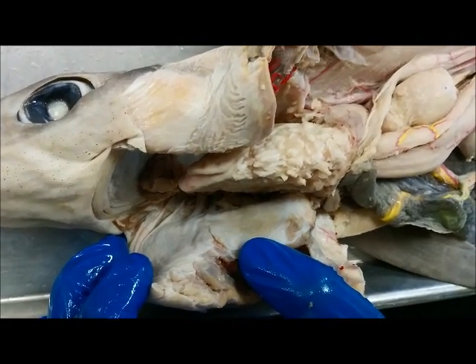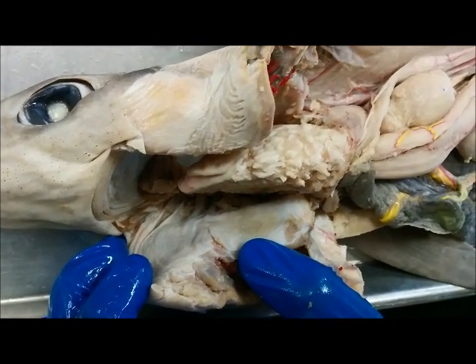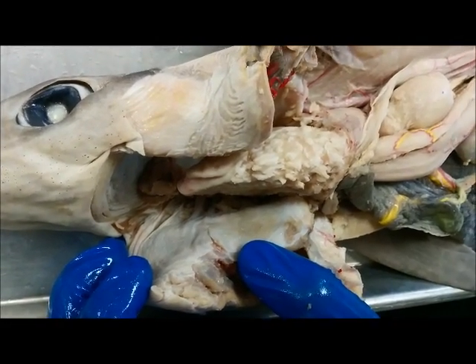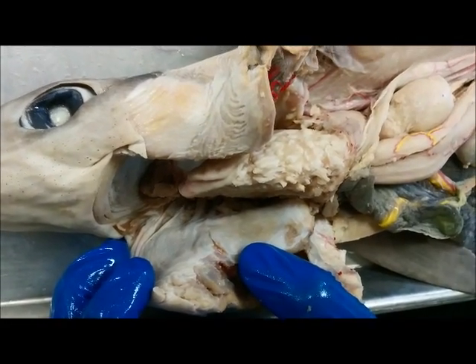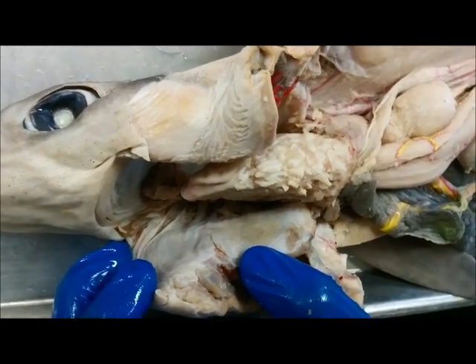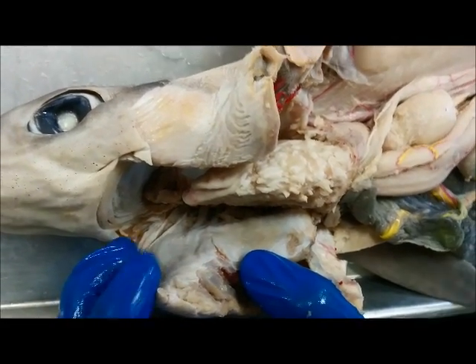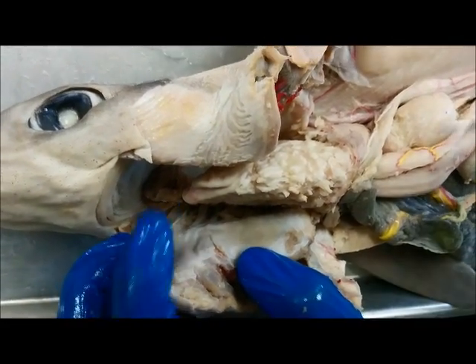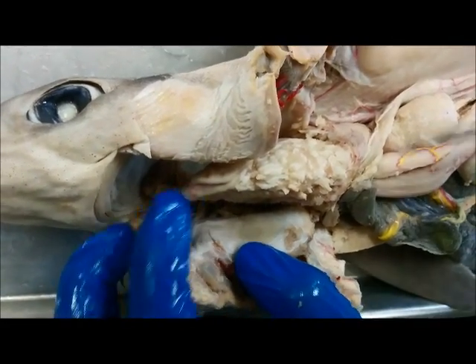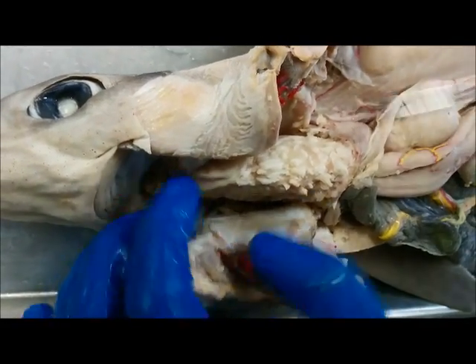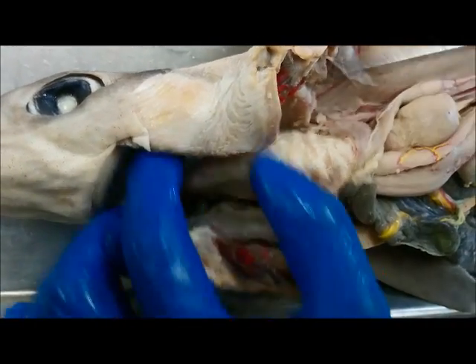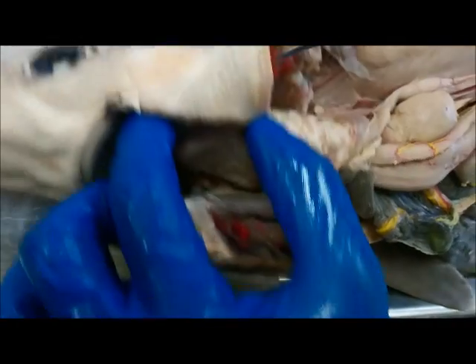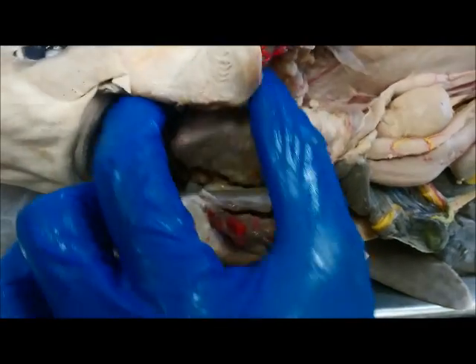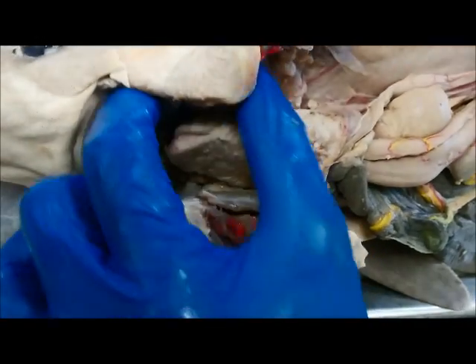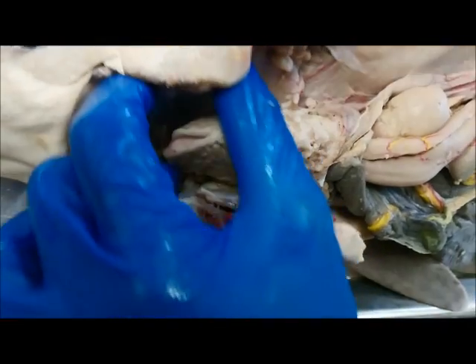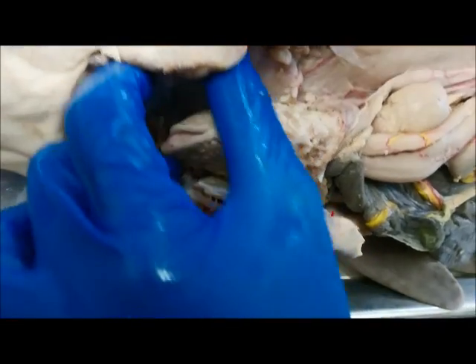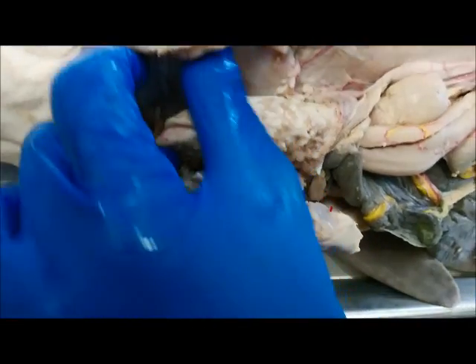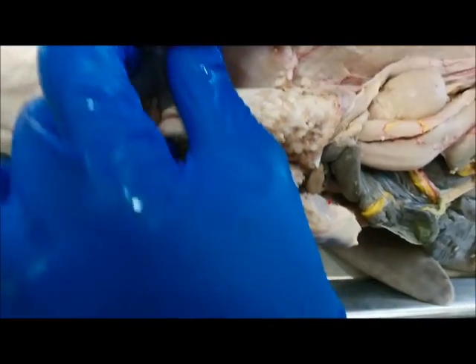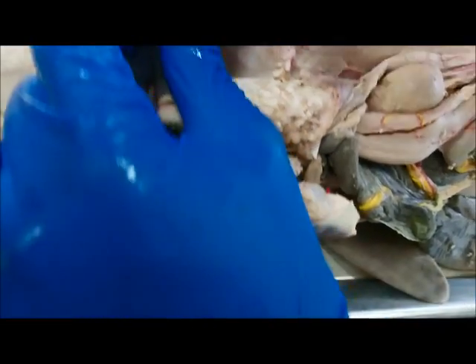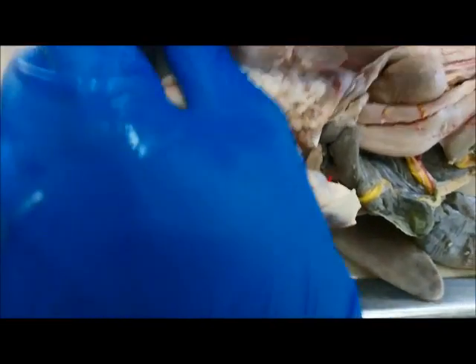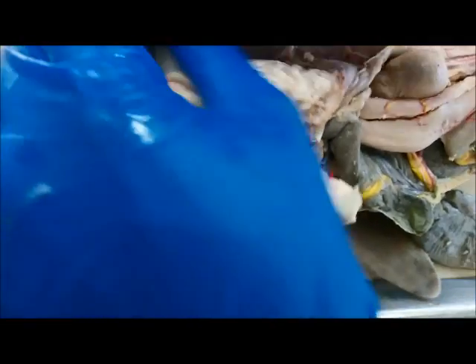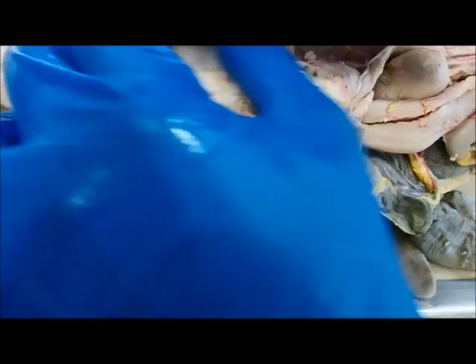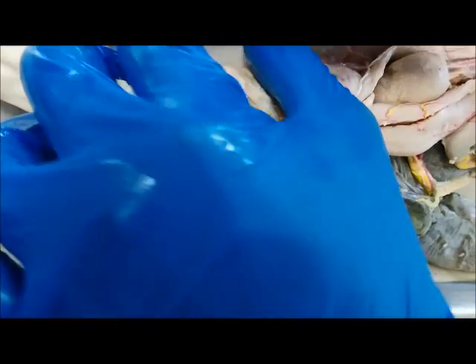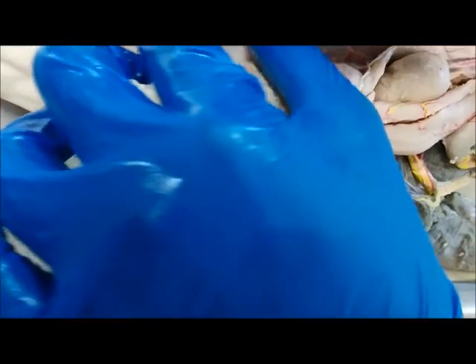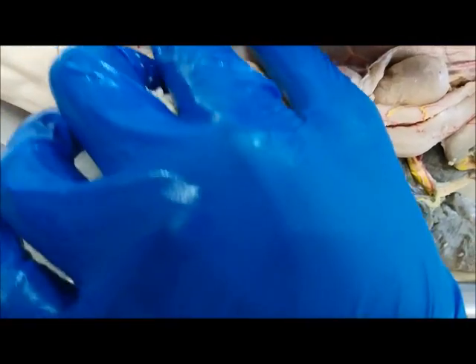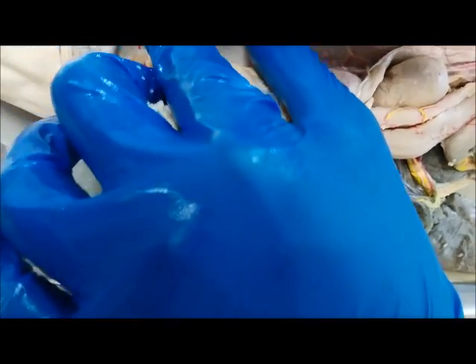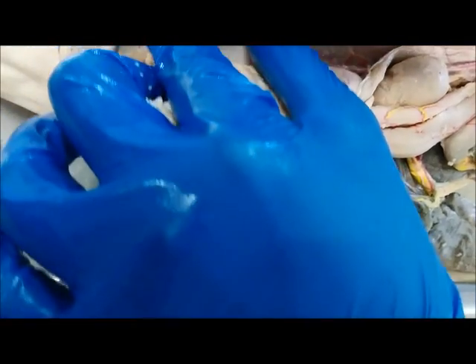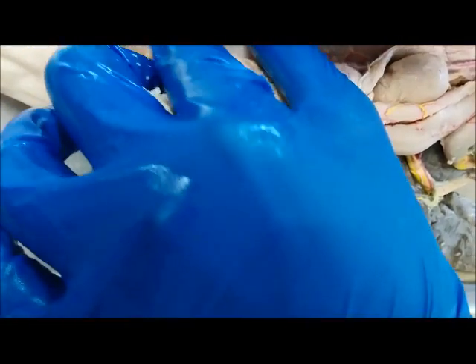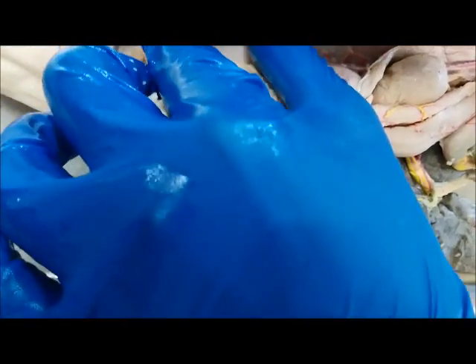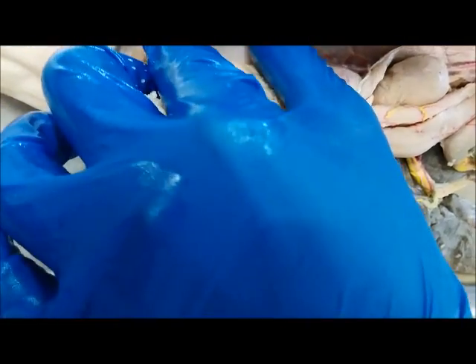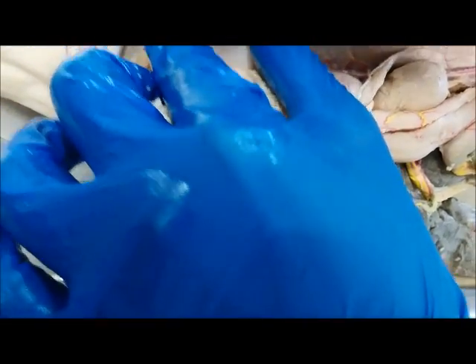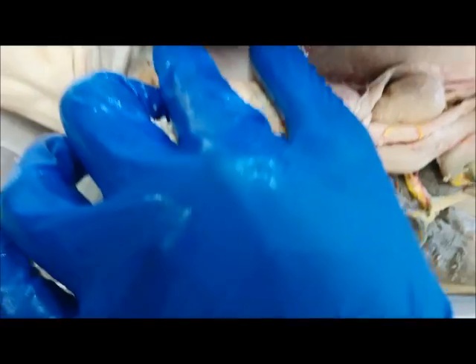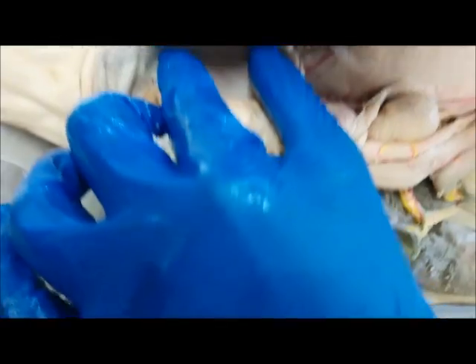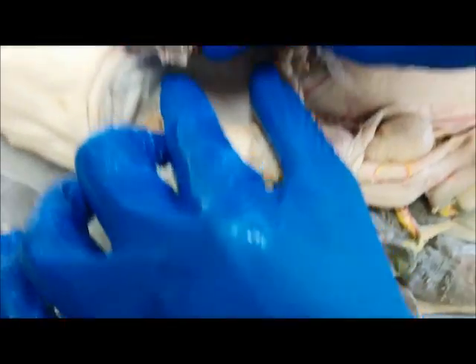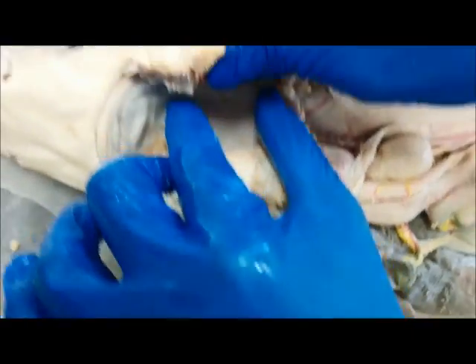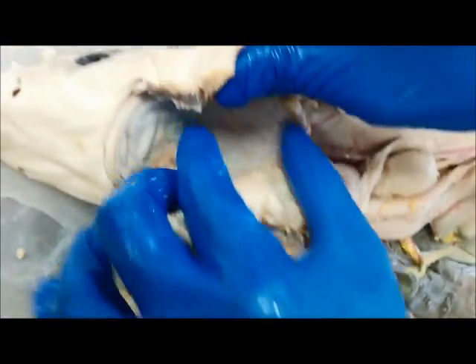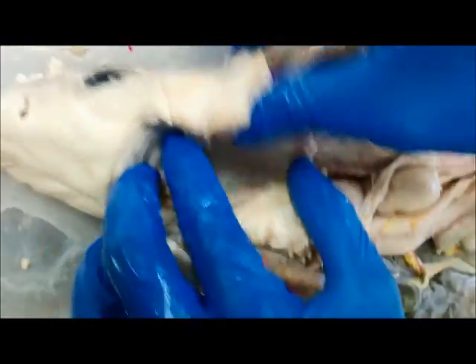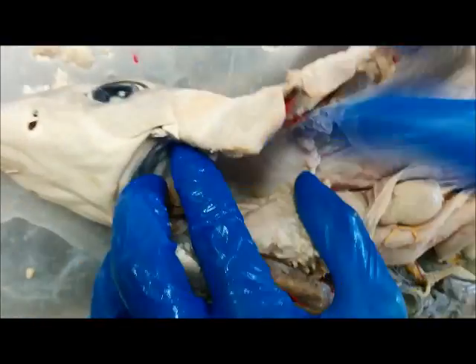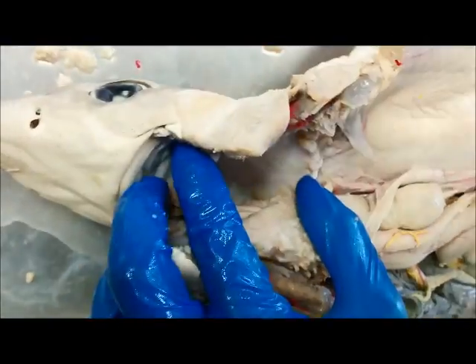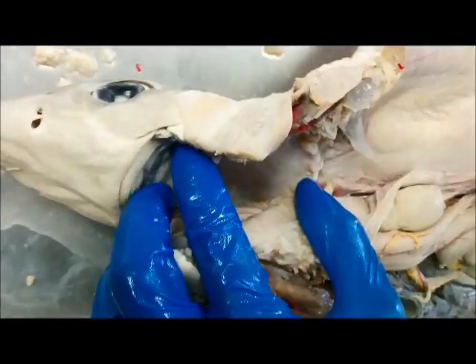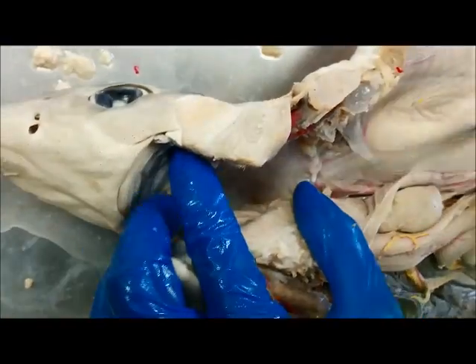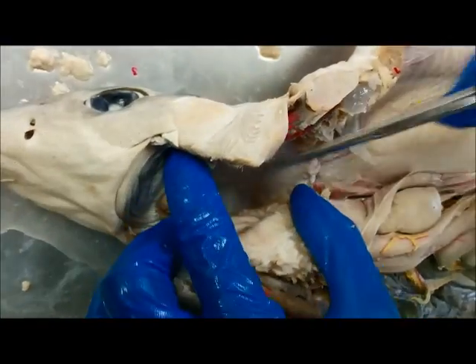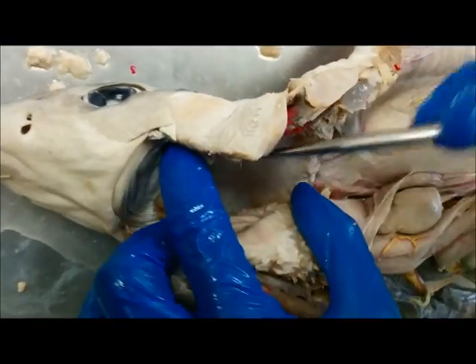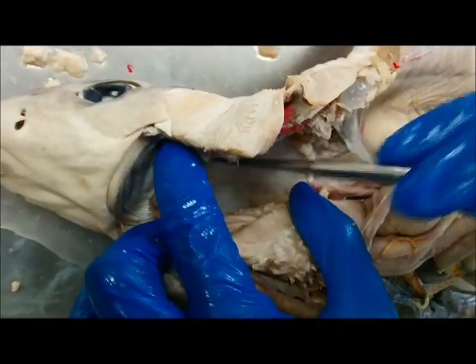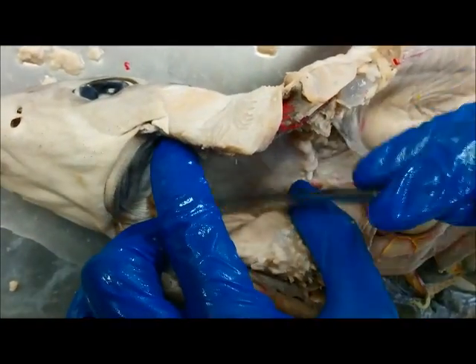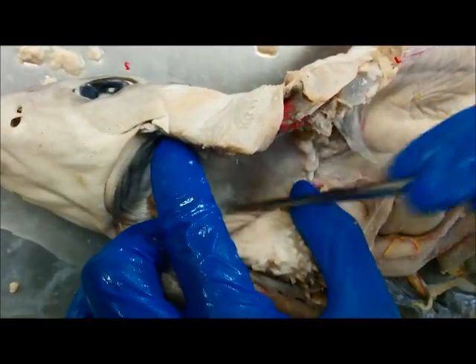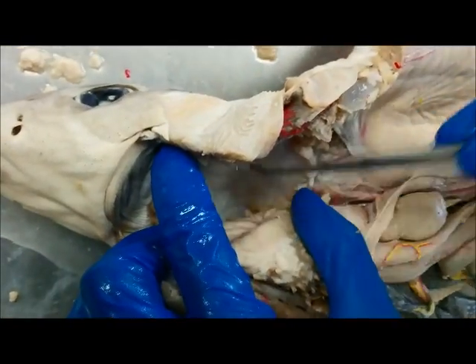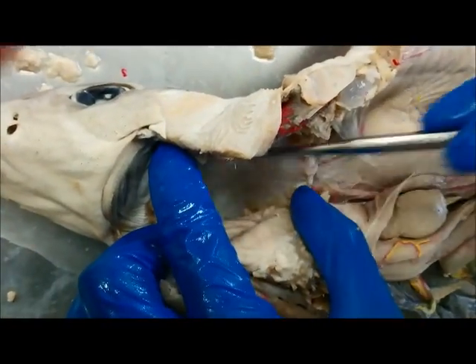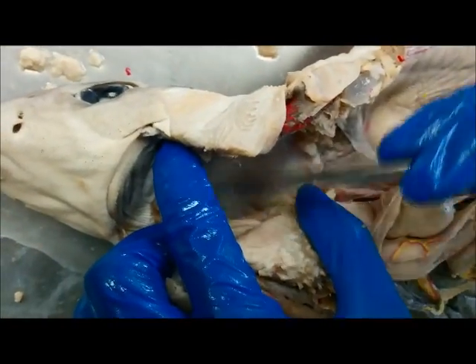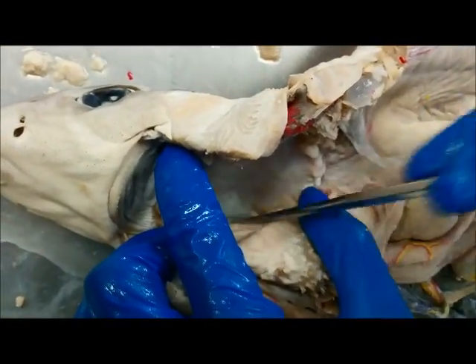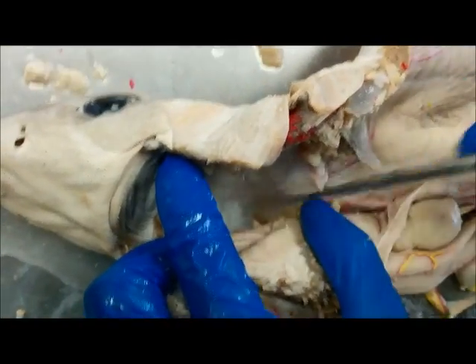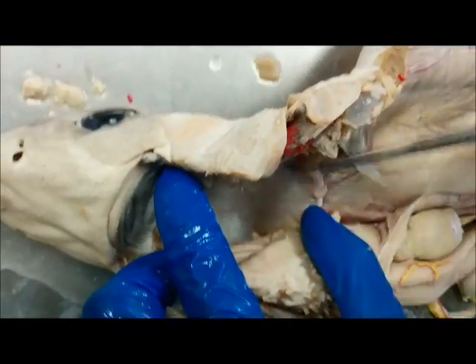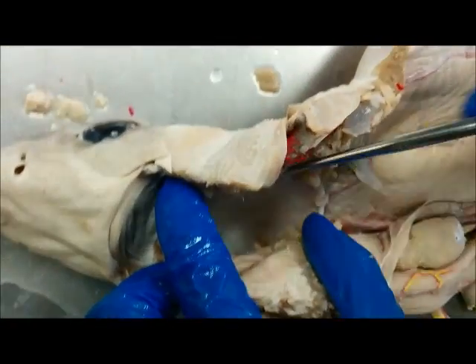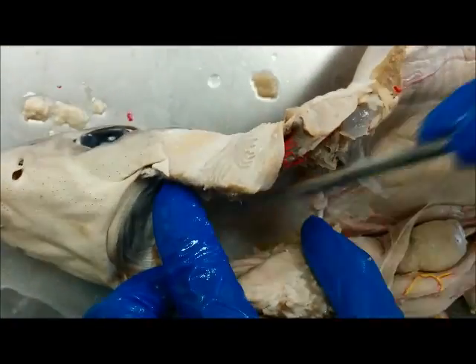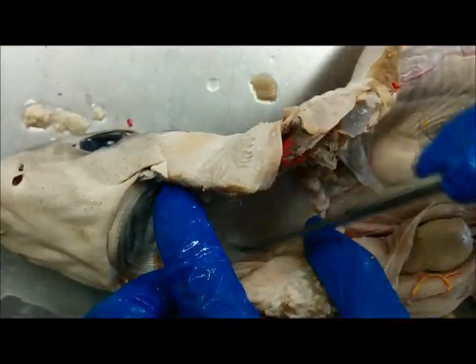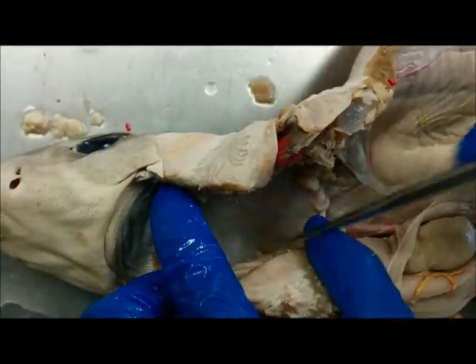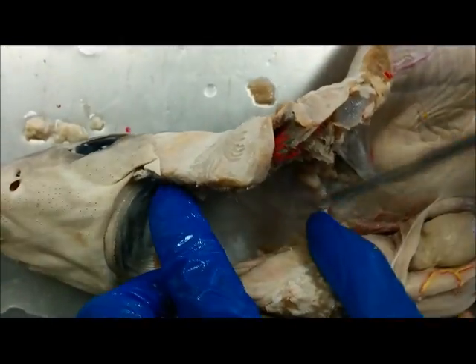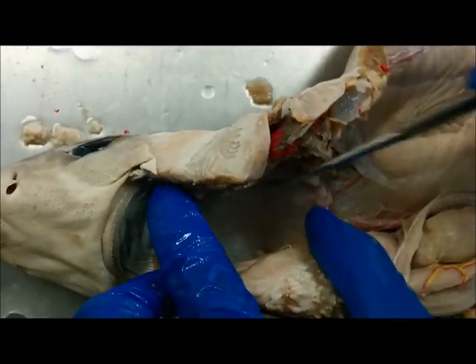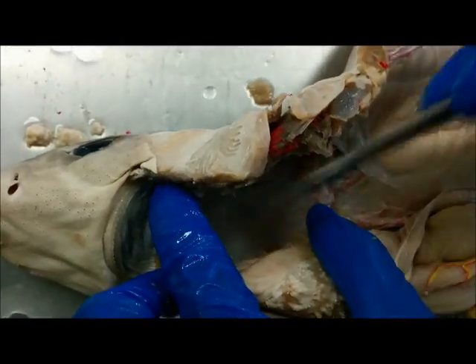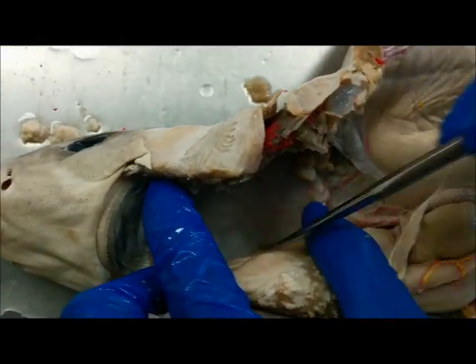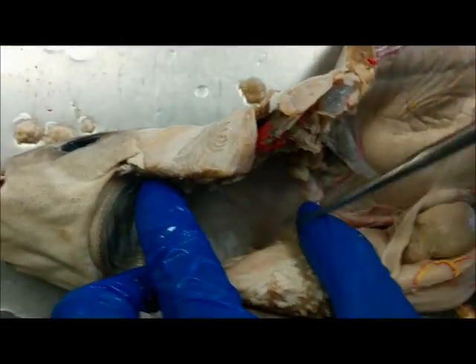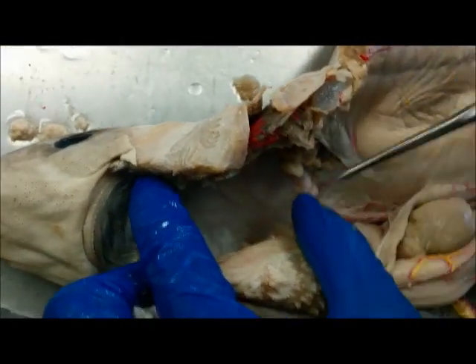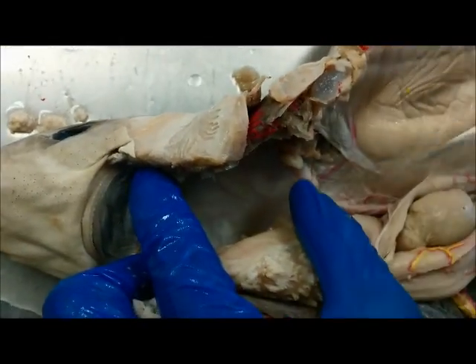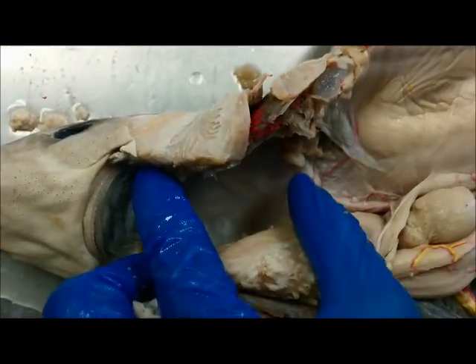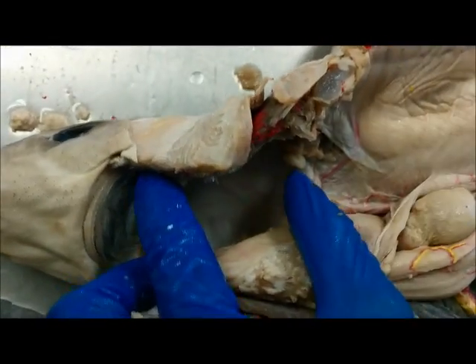Next you're going to have the pharynx over here. The pharynx runs from here to here. This whole area is known as the pharyngeal cavity.